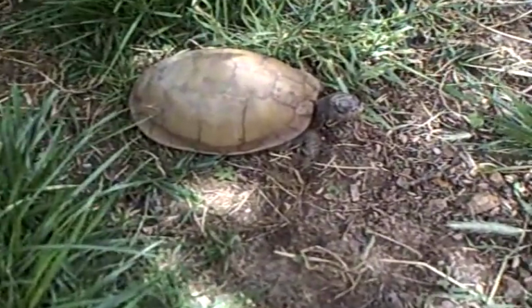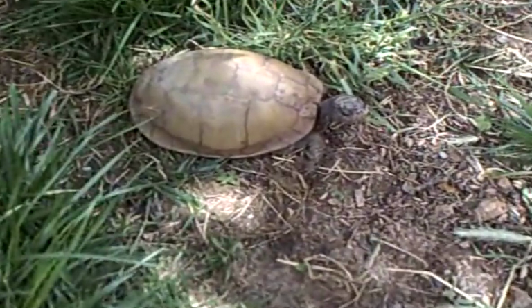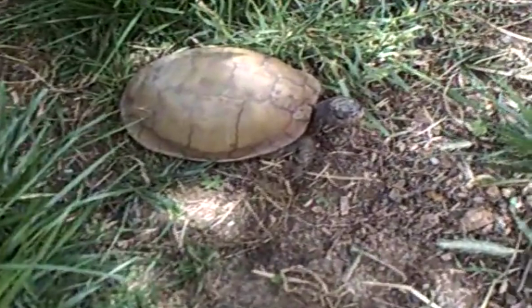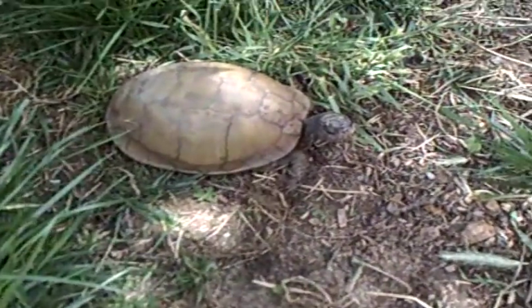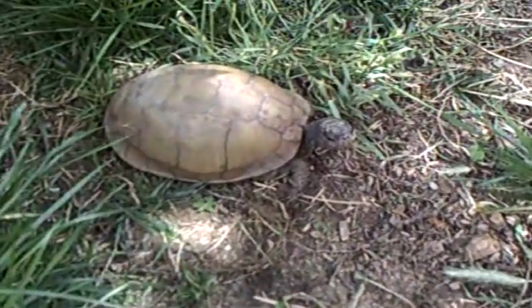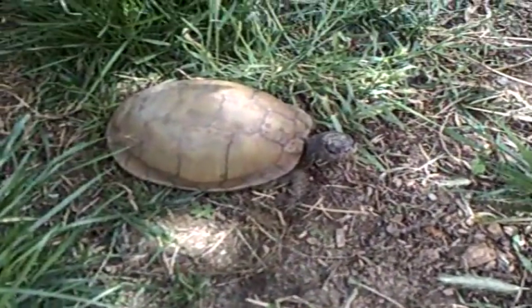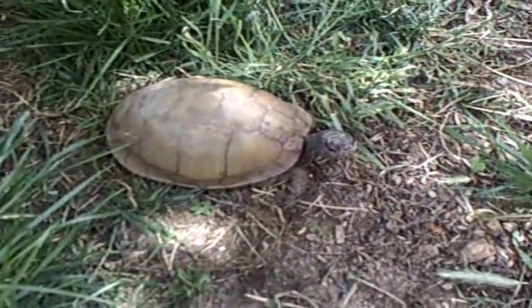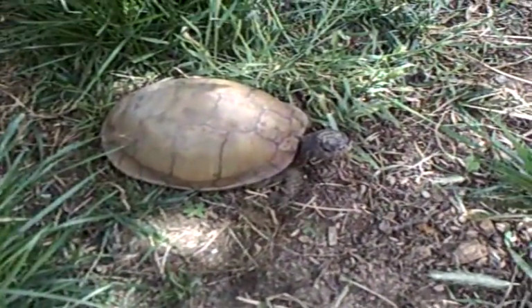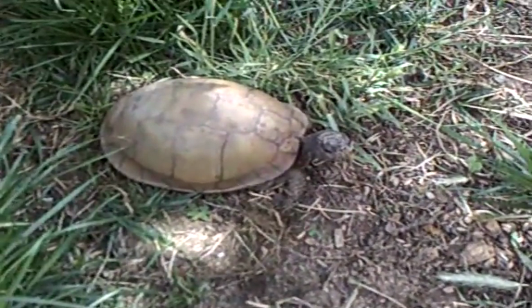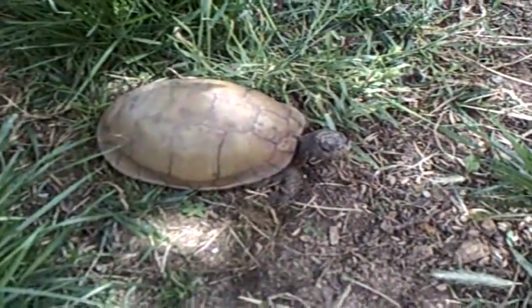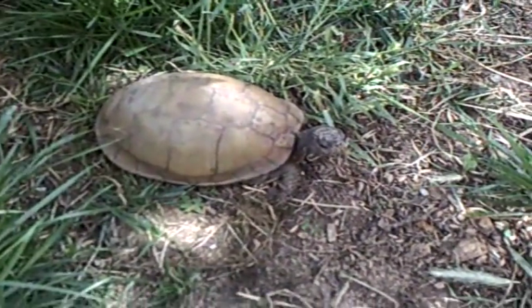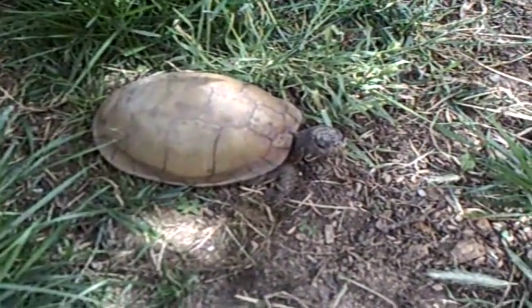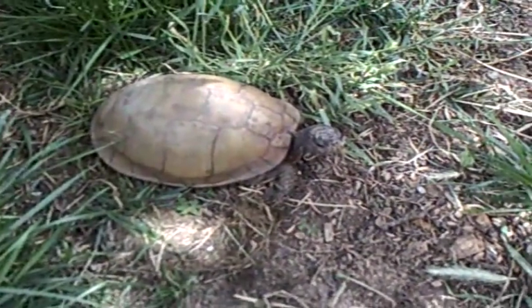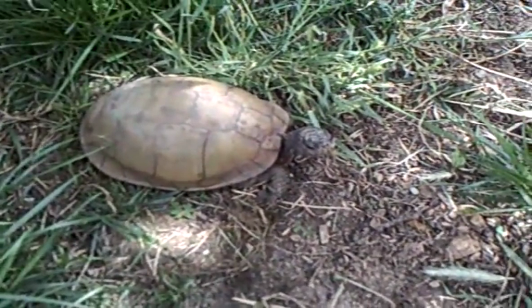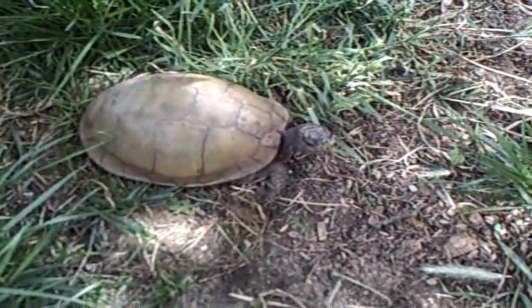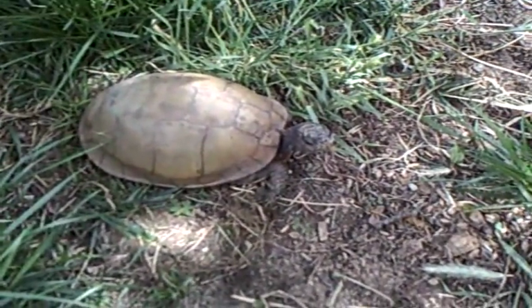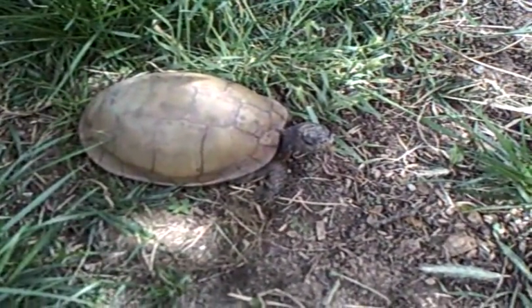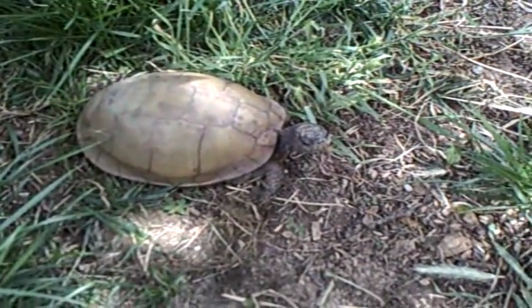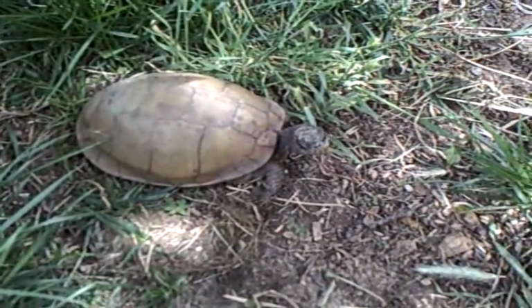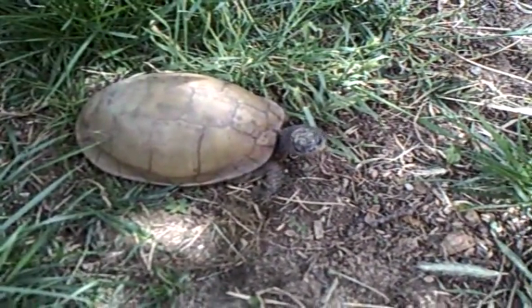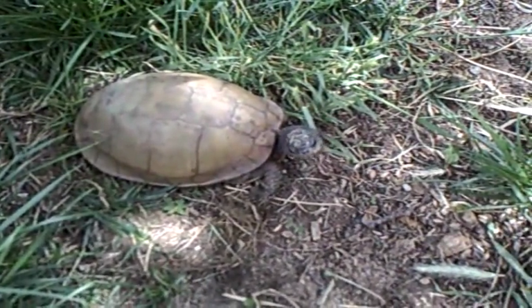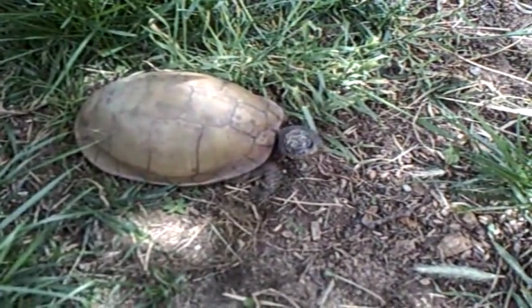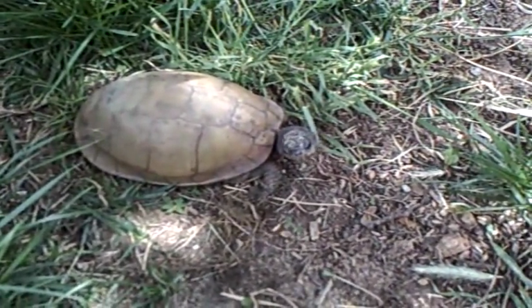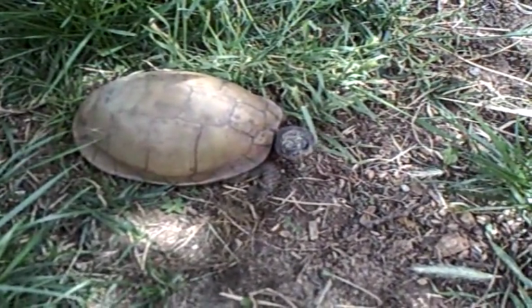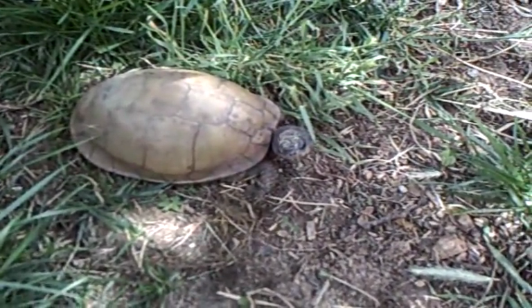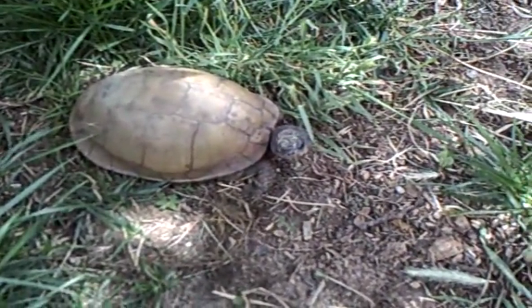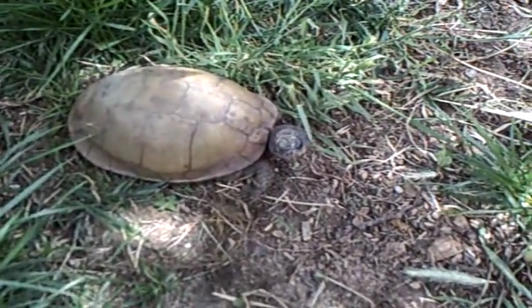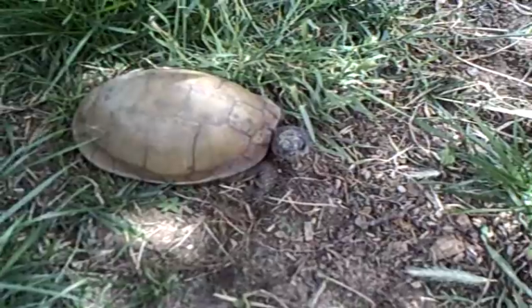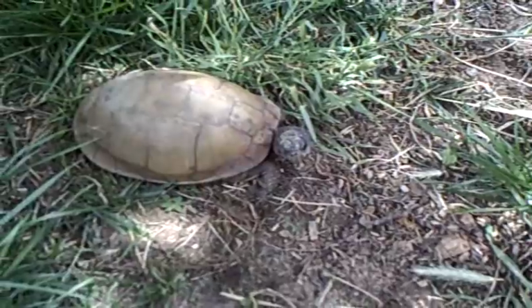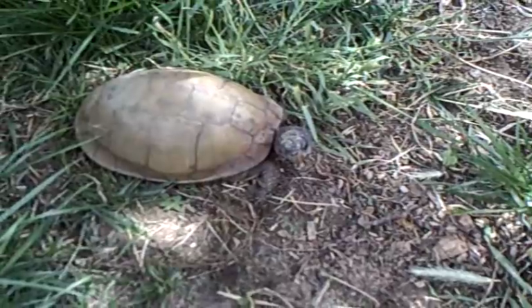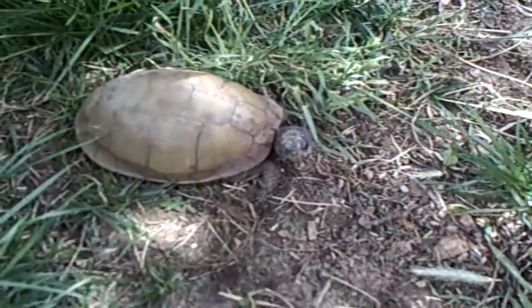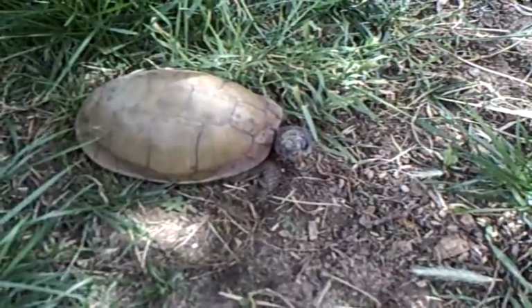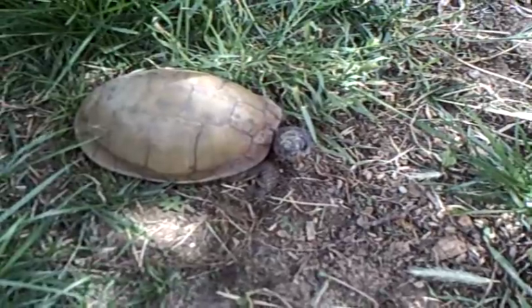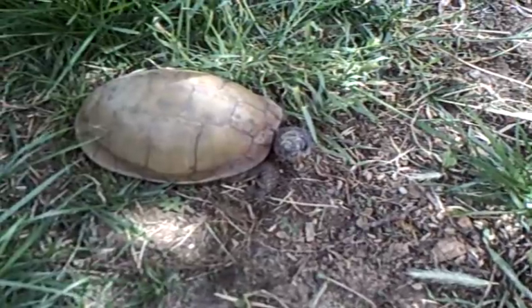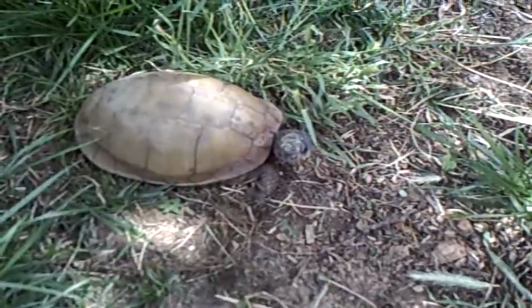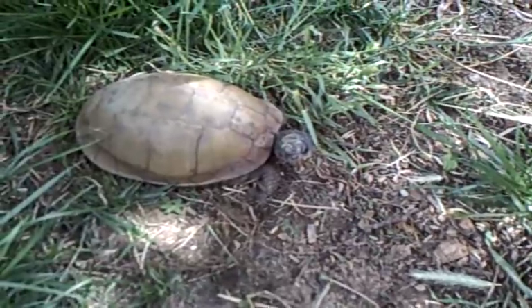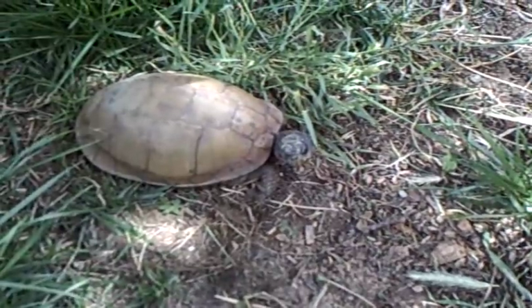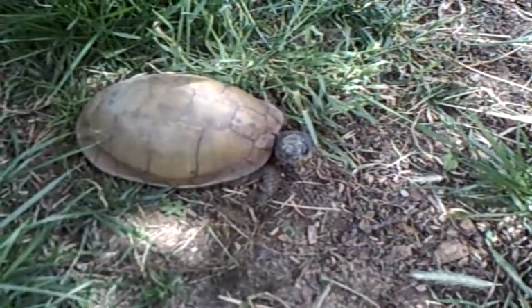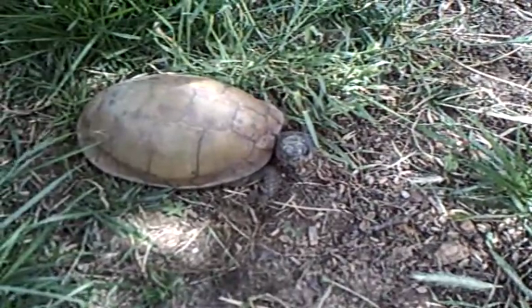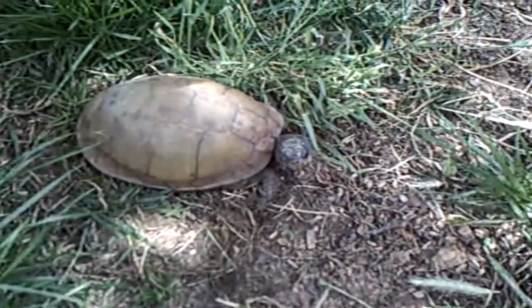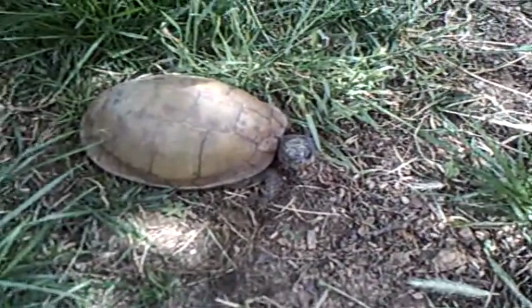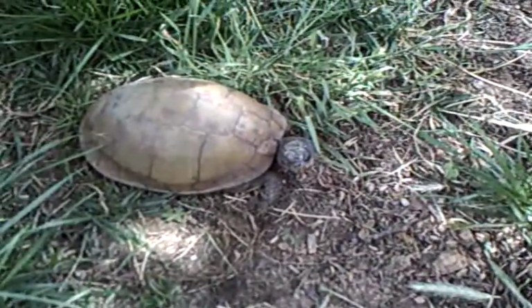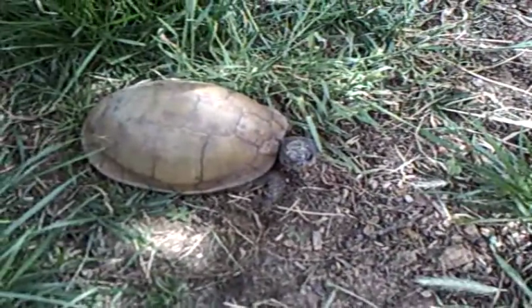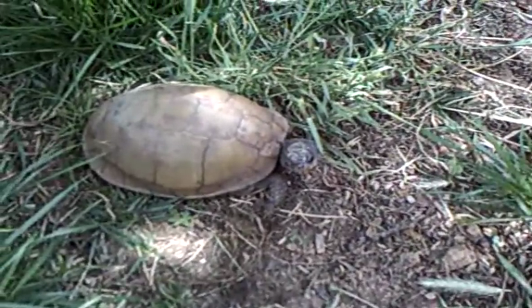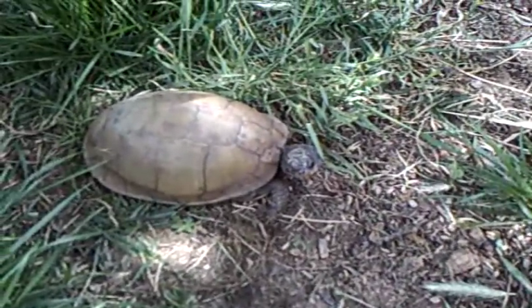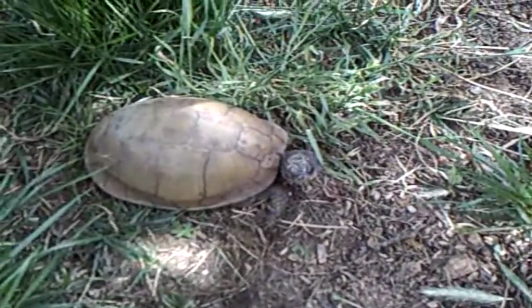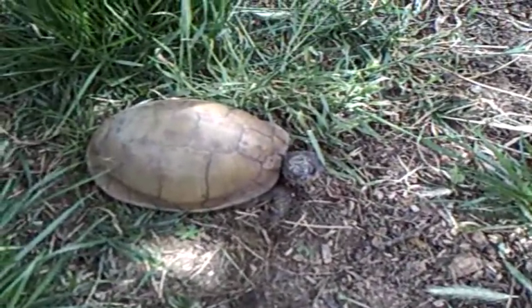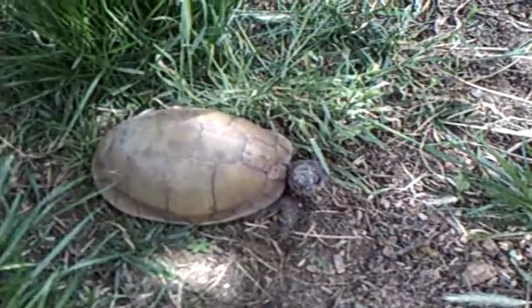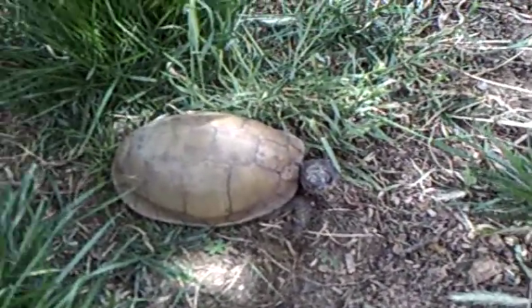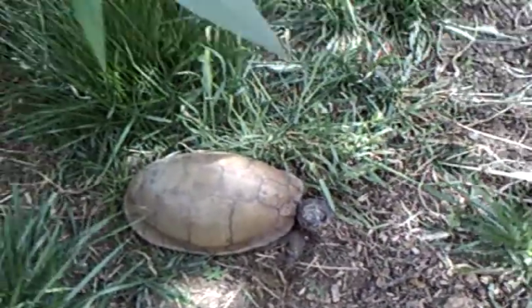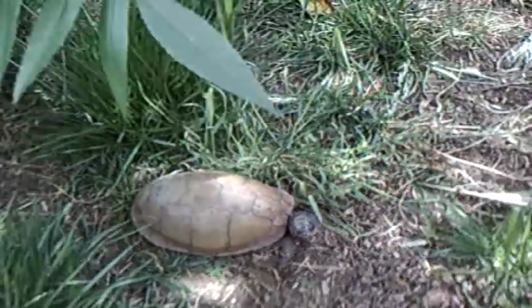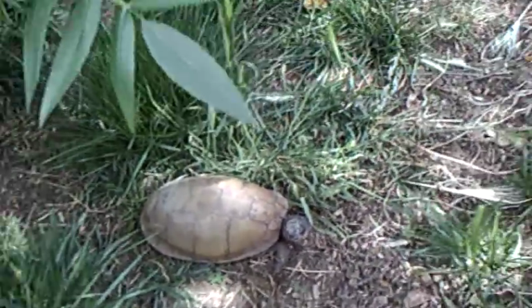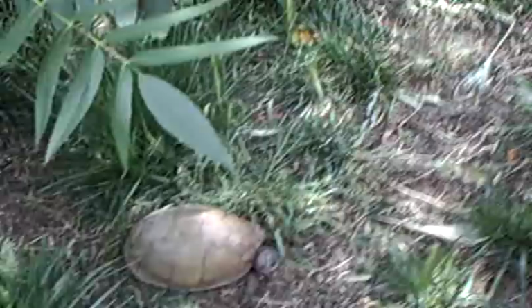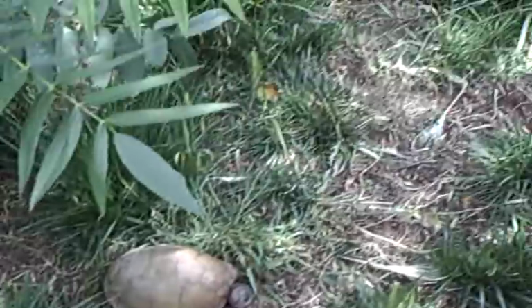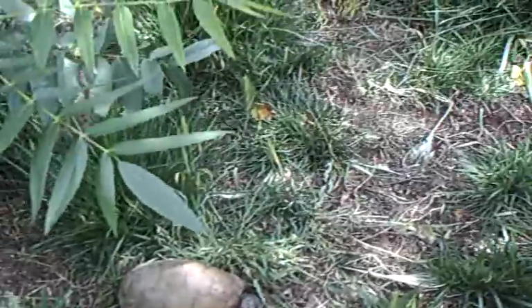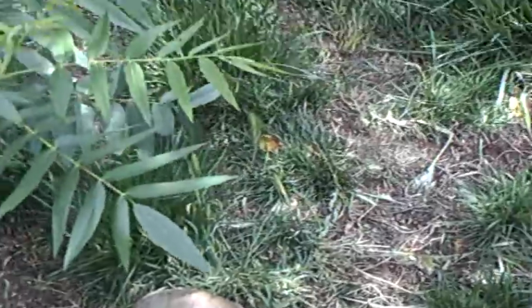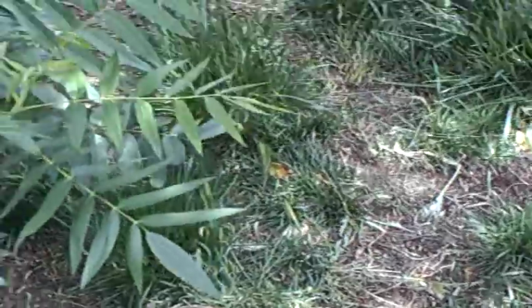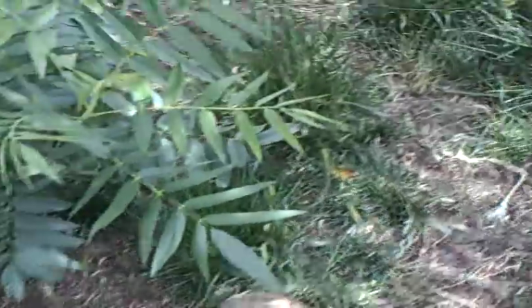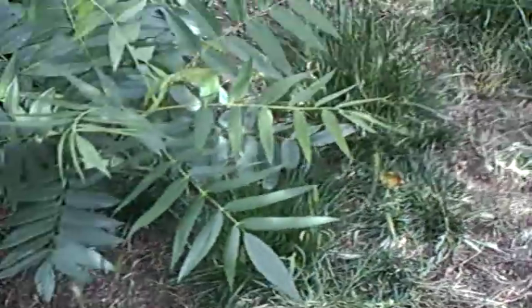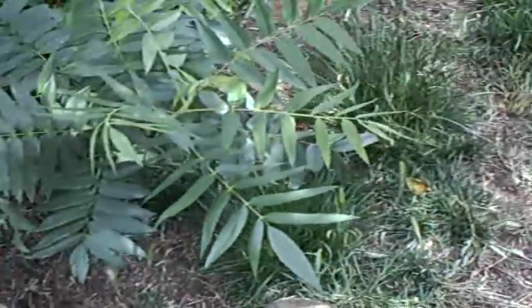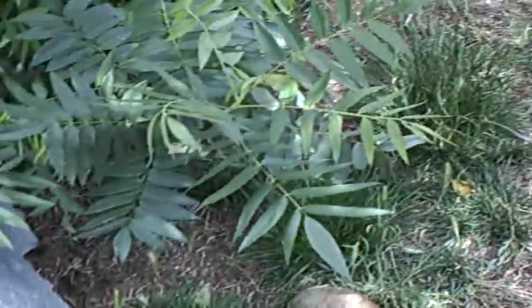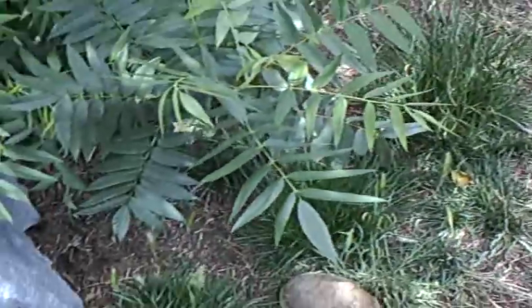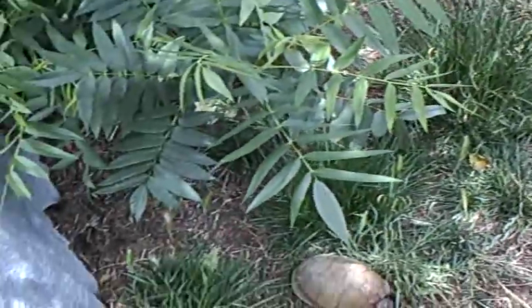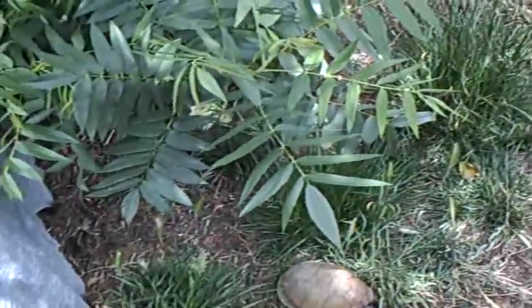Here she is, she's coming out of her shell. She's a pretty girl. Anyways, this is my turtle yard.